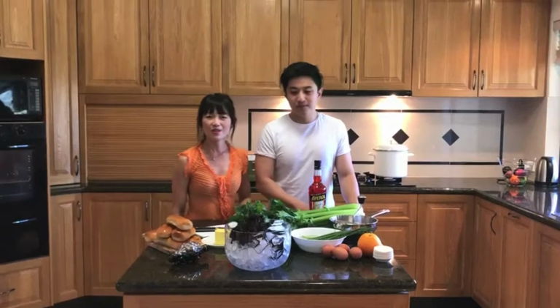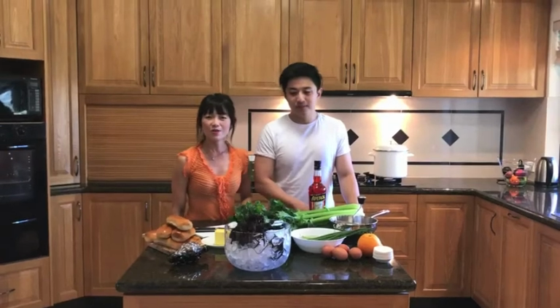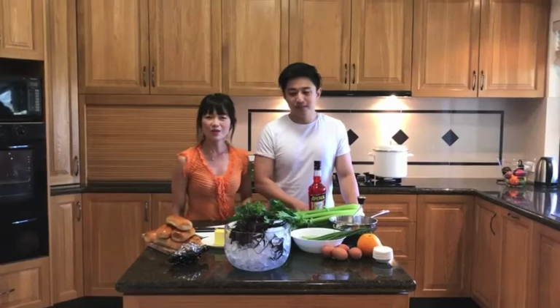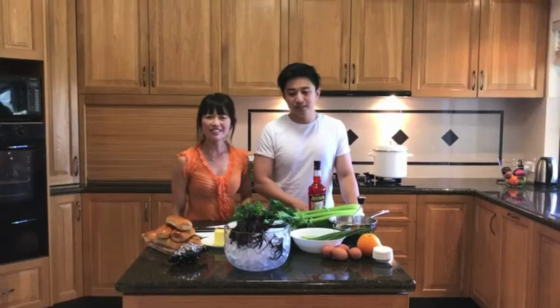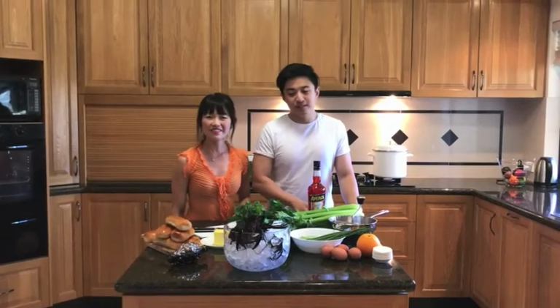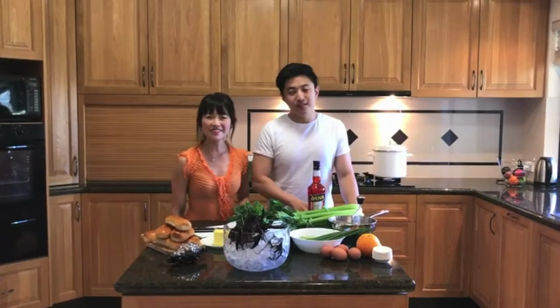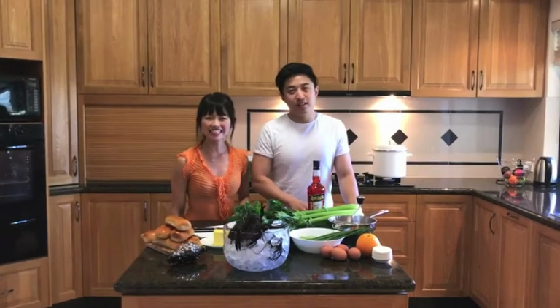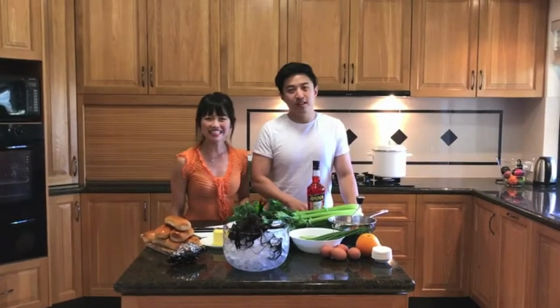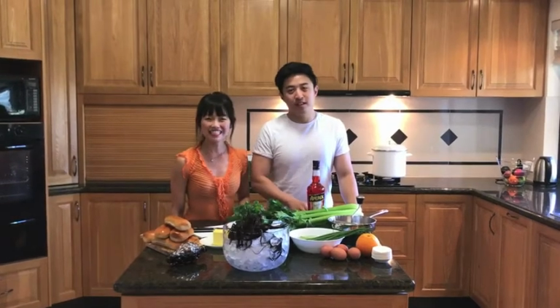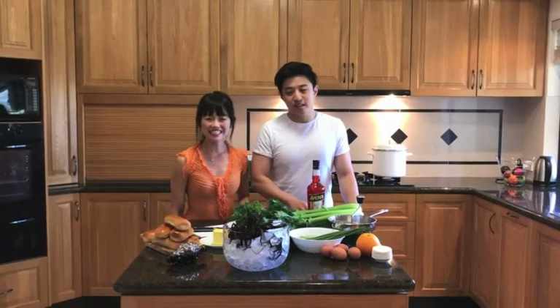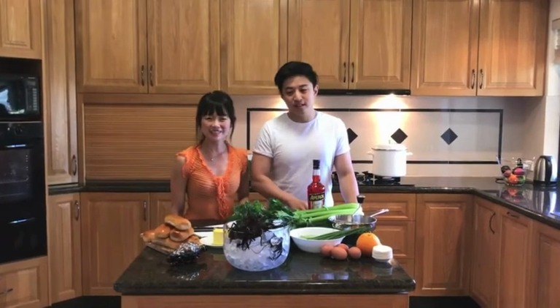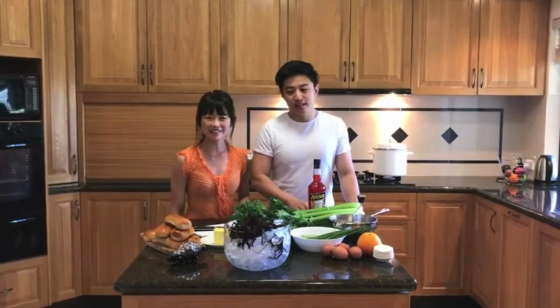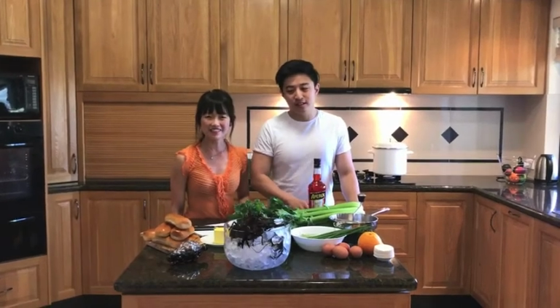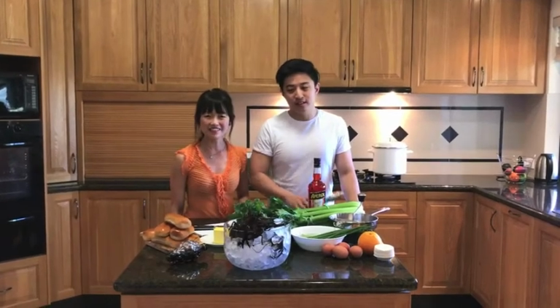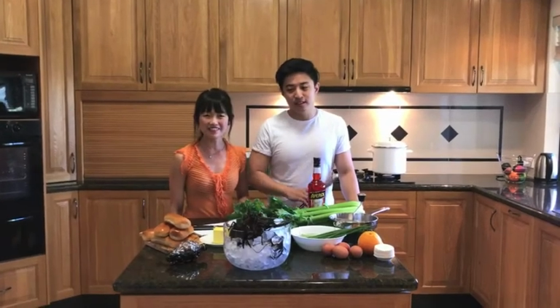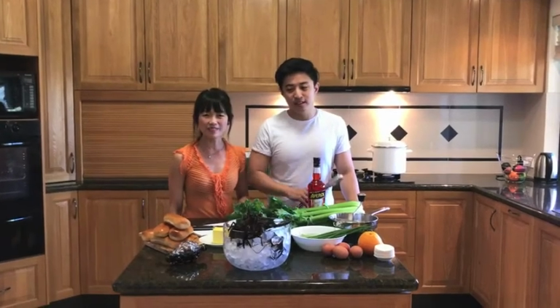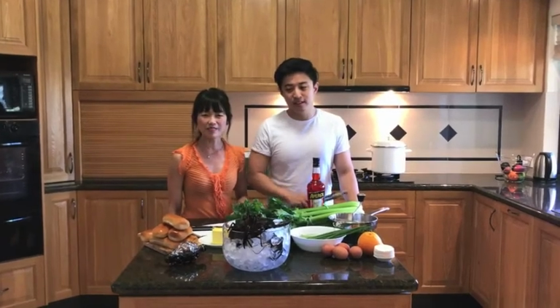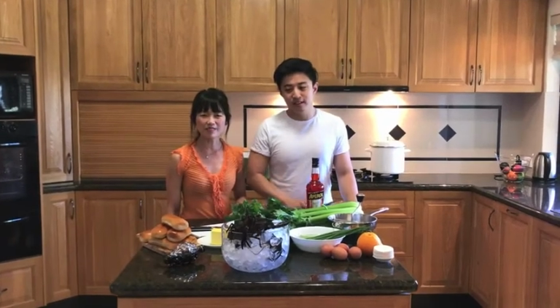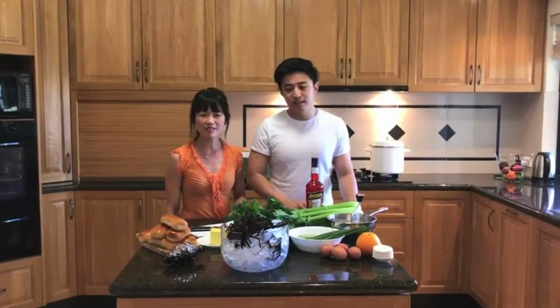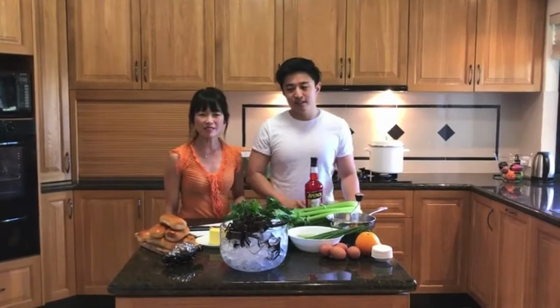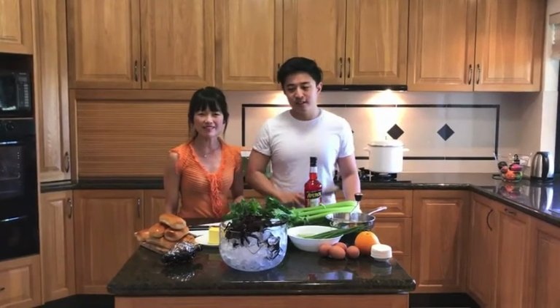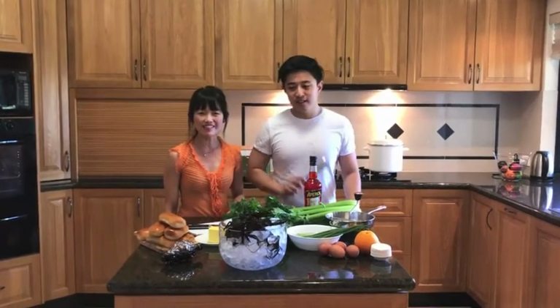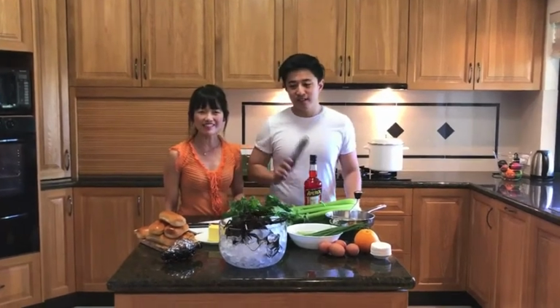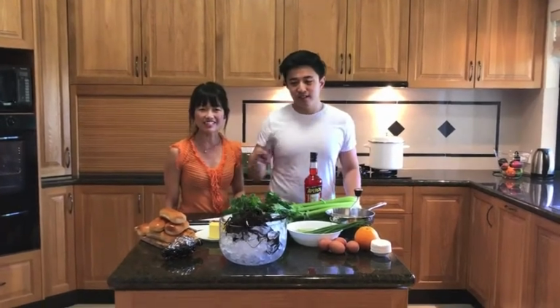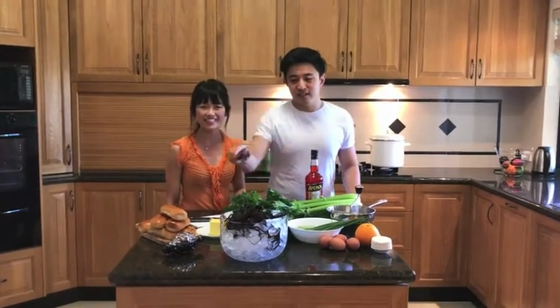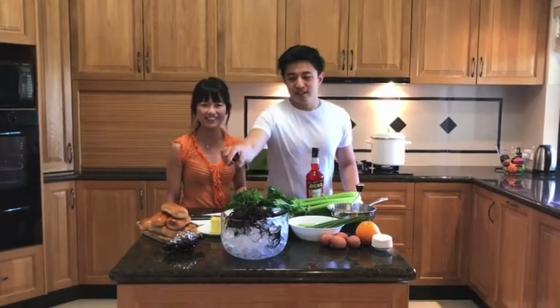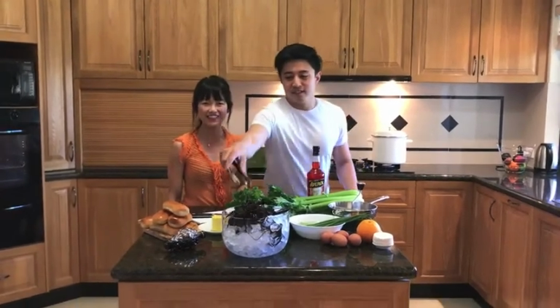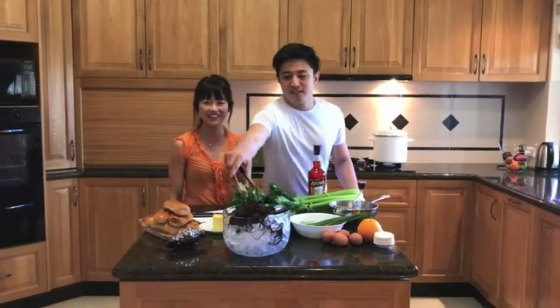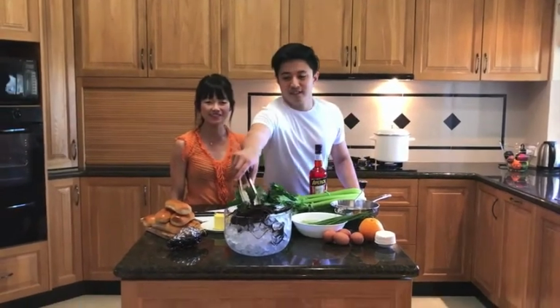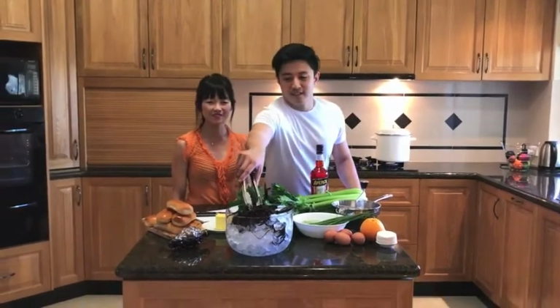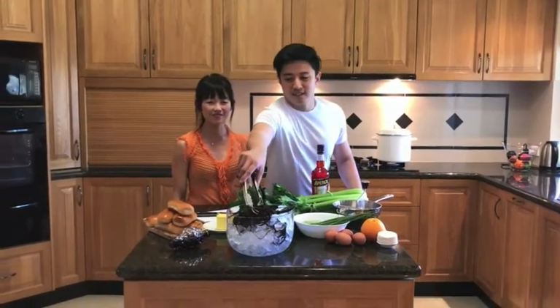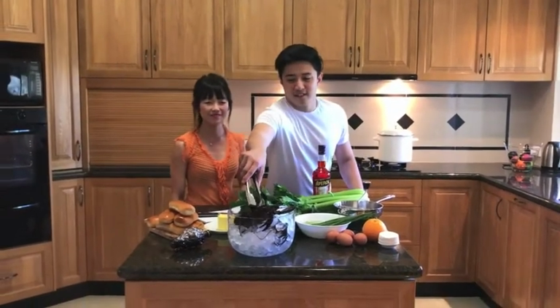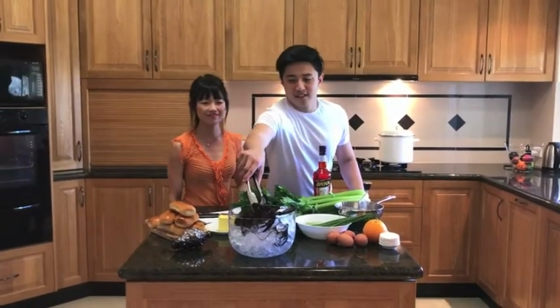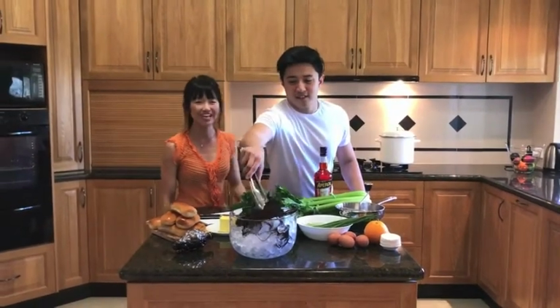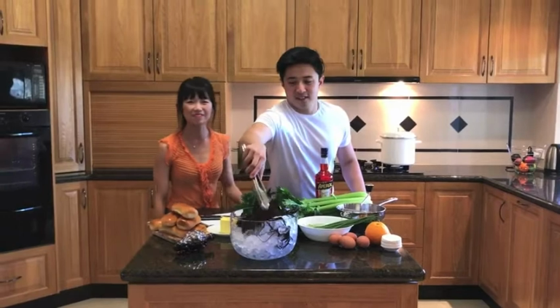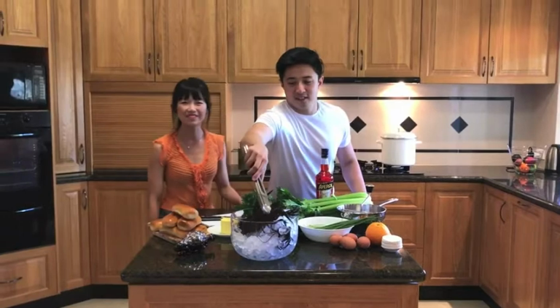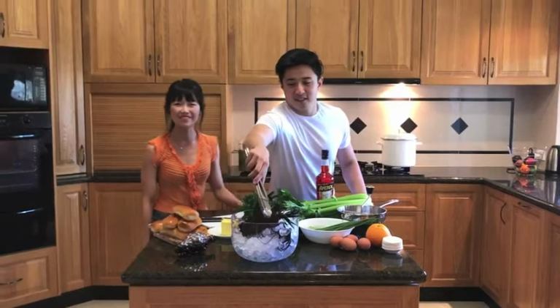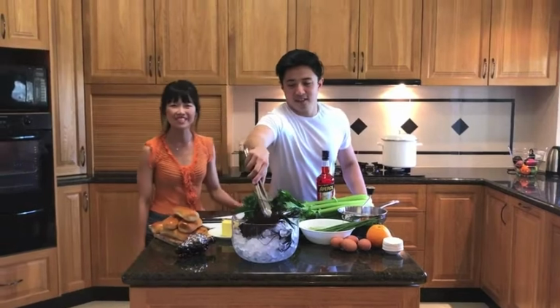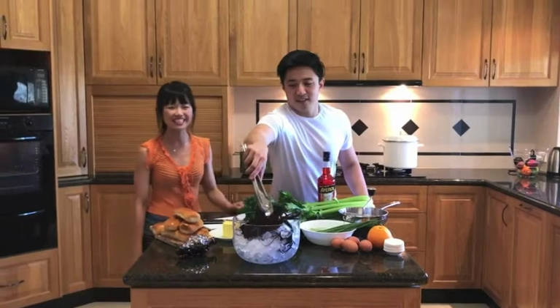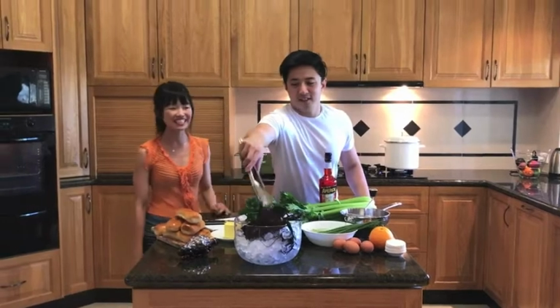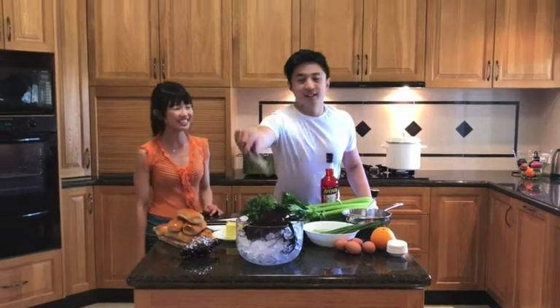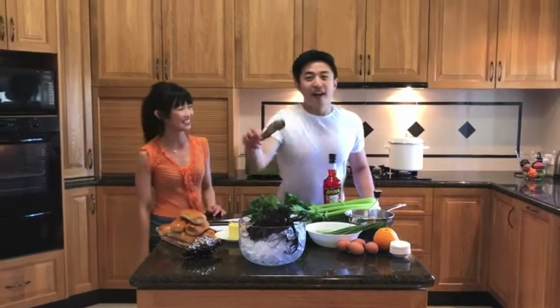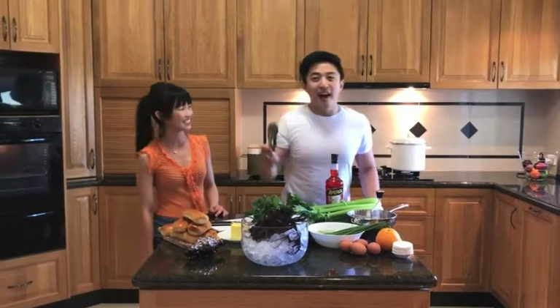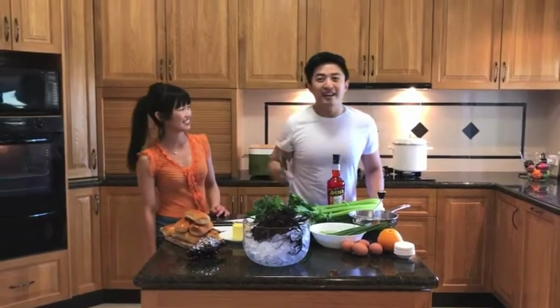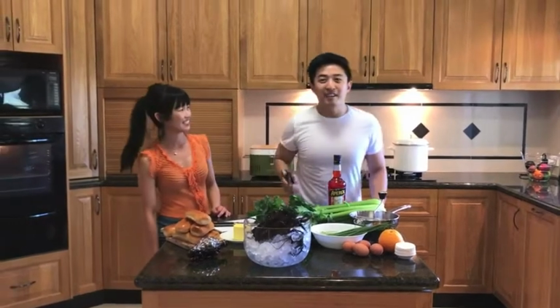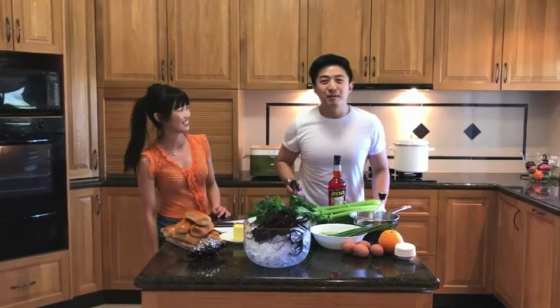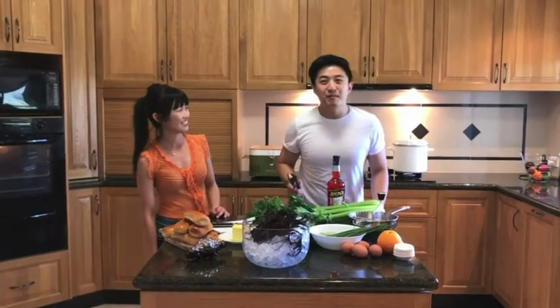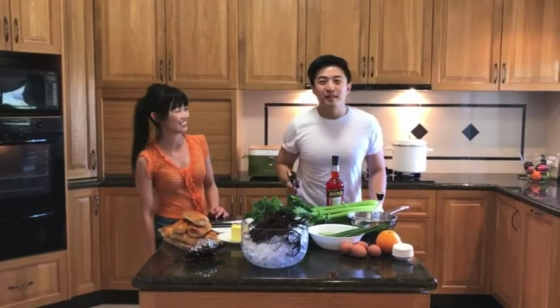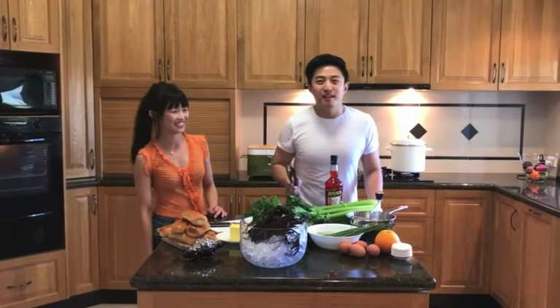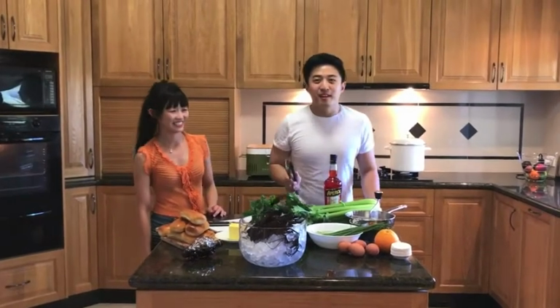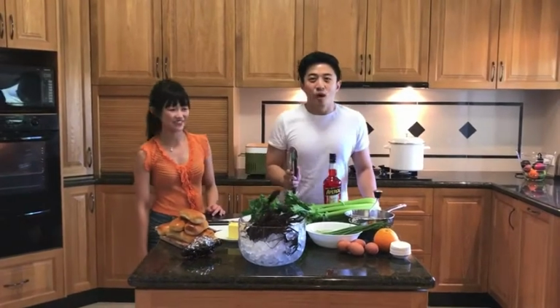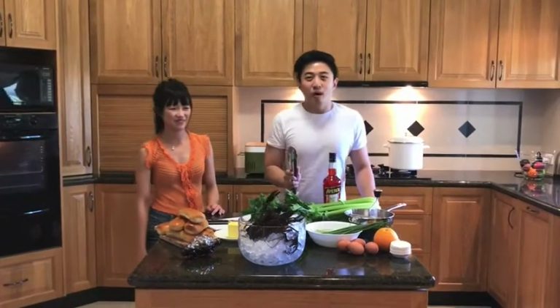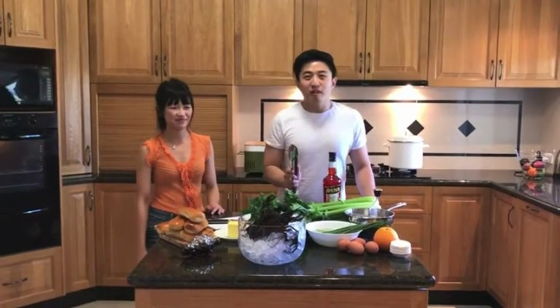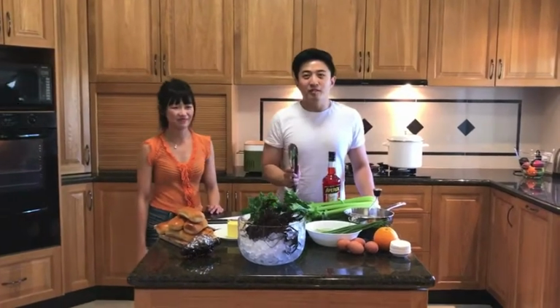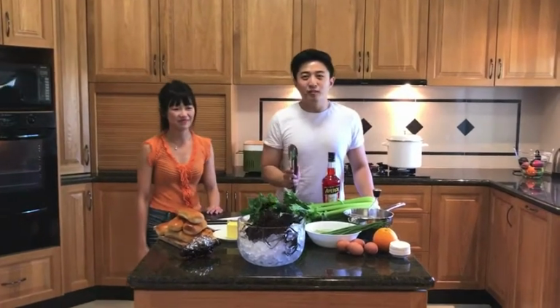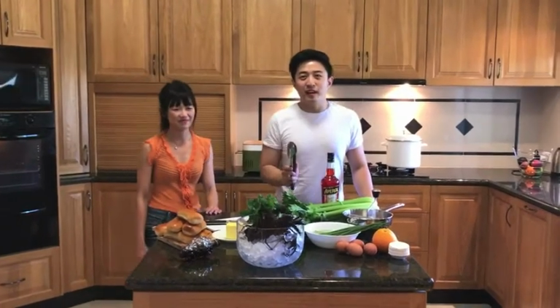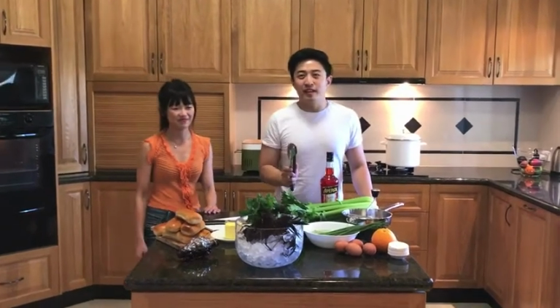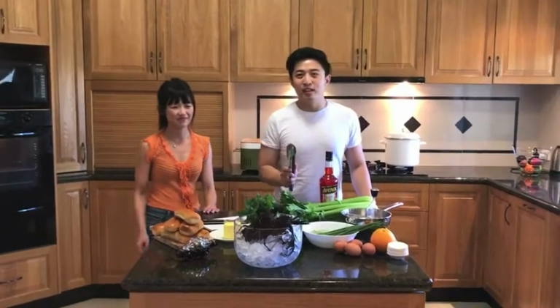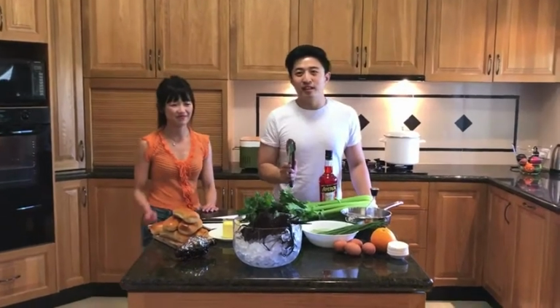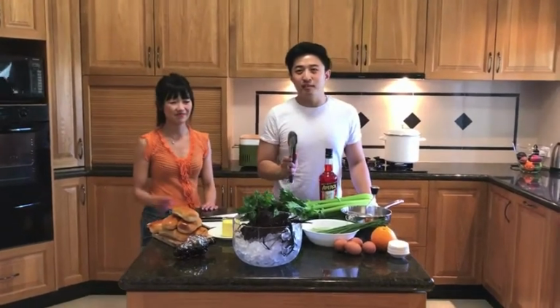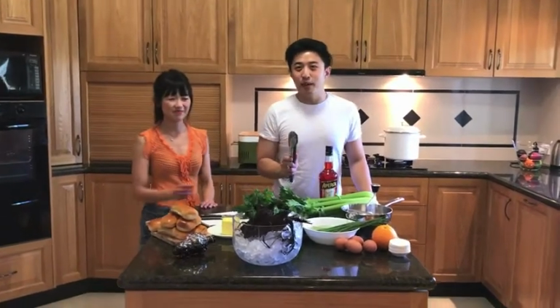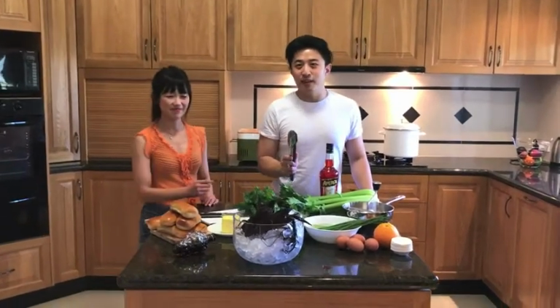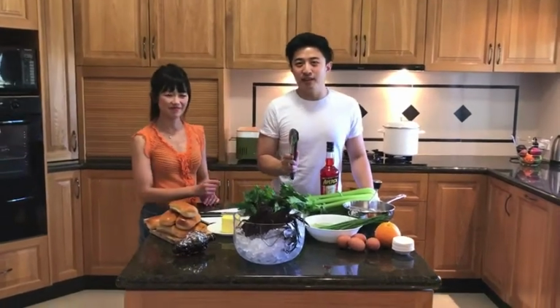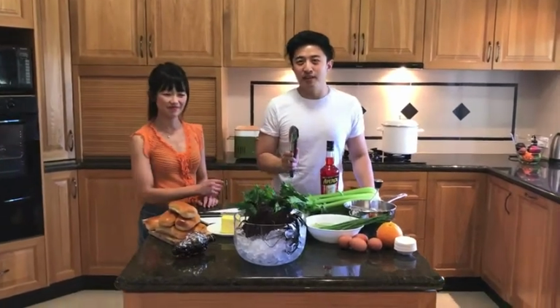Welcome to the second episode of Bibi Mini Cooking Show. I'm Bibi. And I'm Mimi. Welcome to my kitchen in Perth.